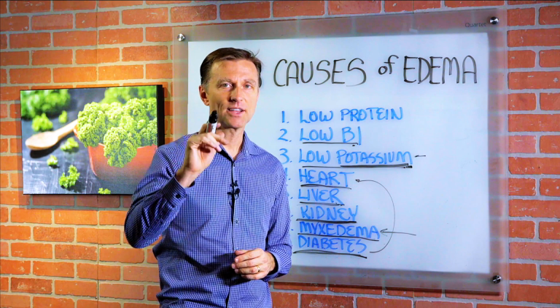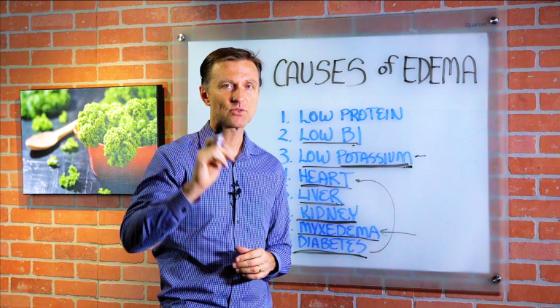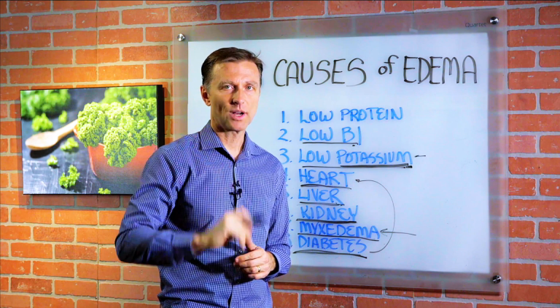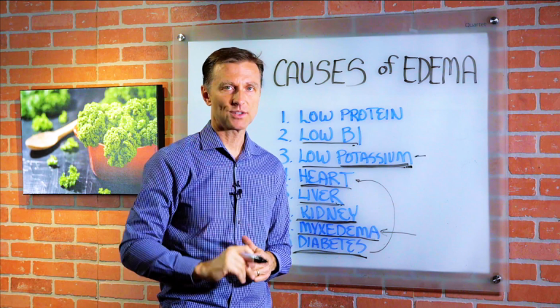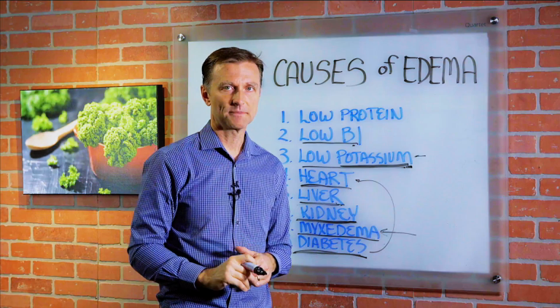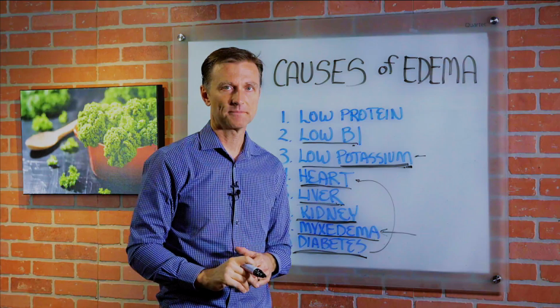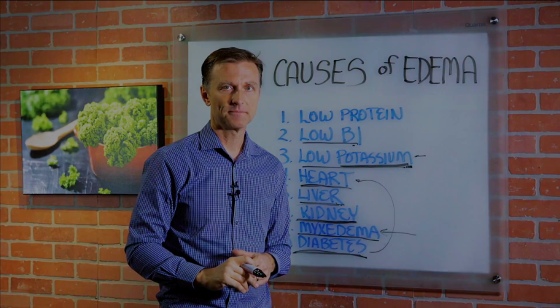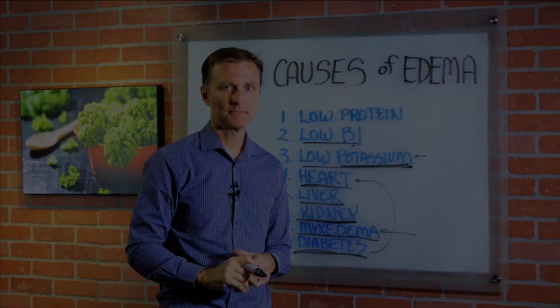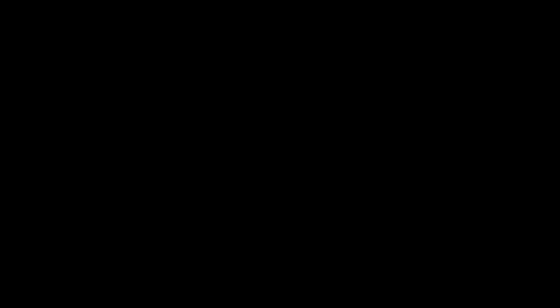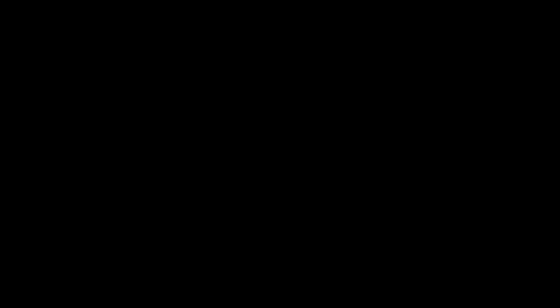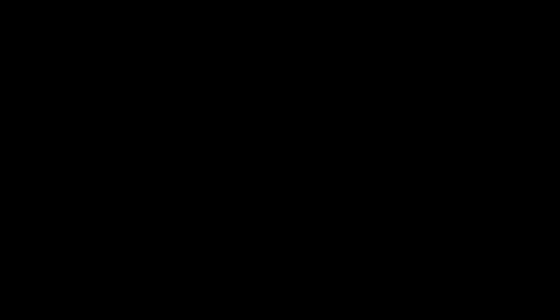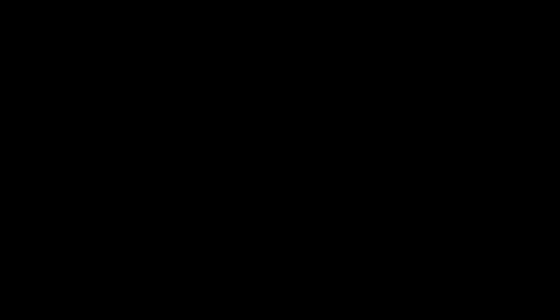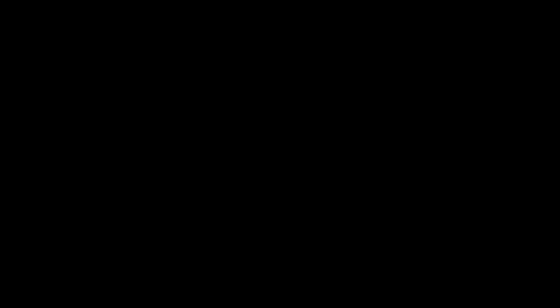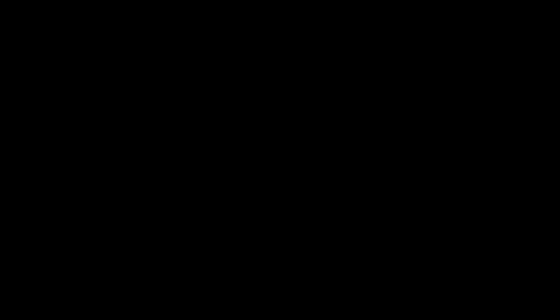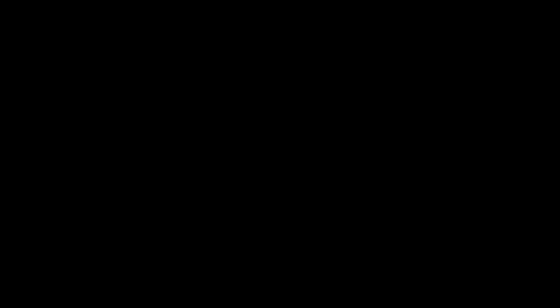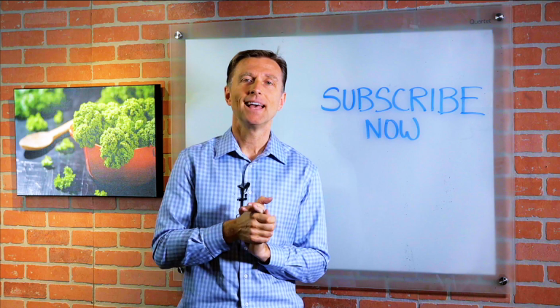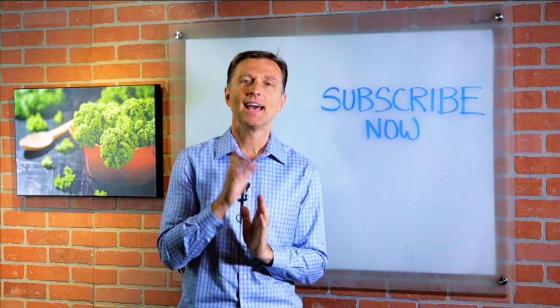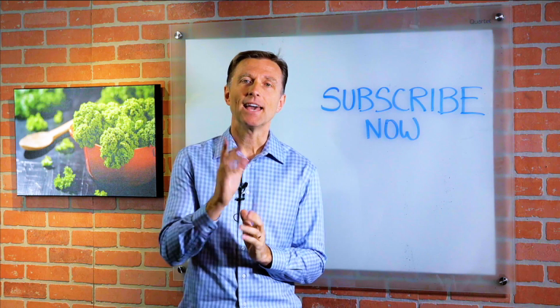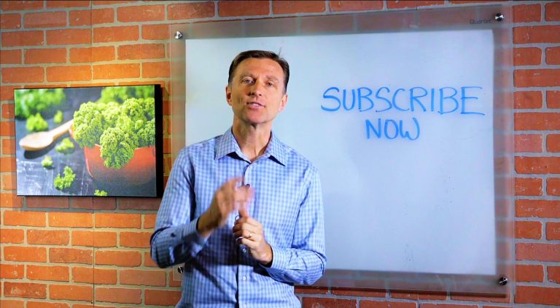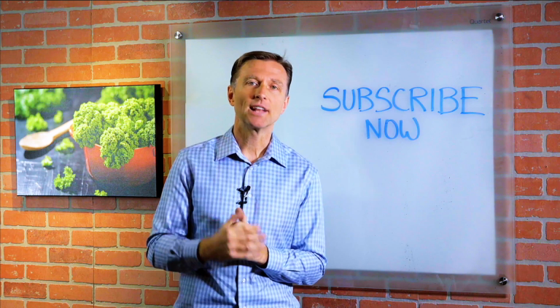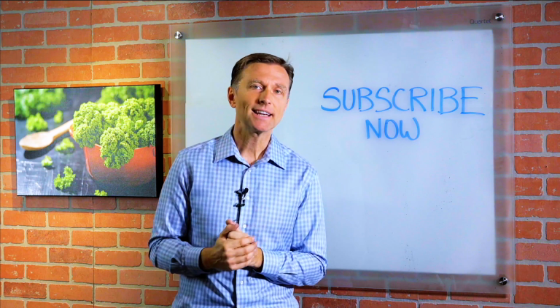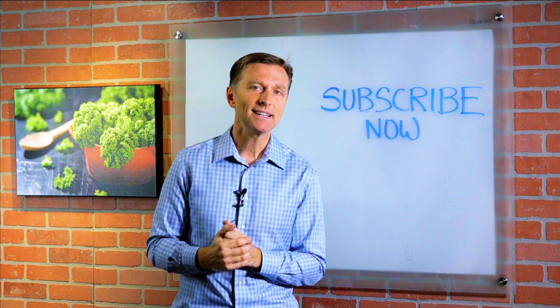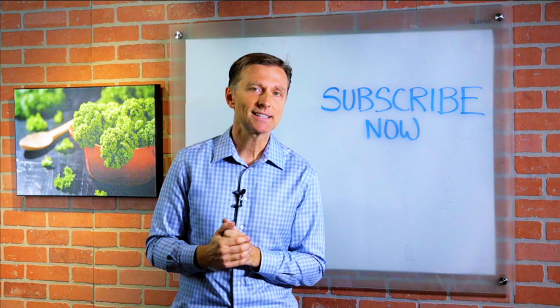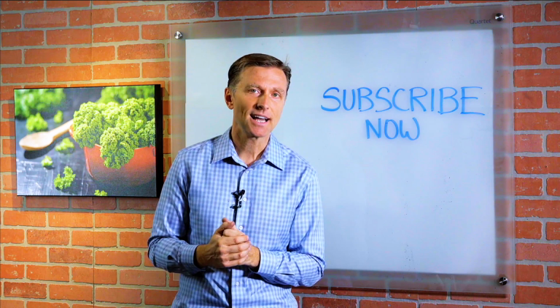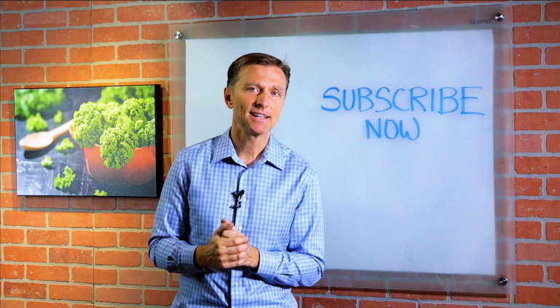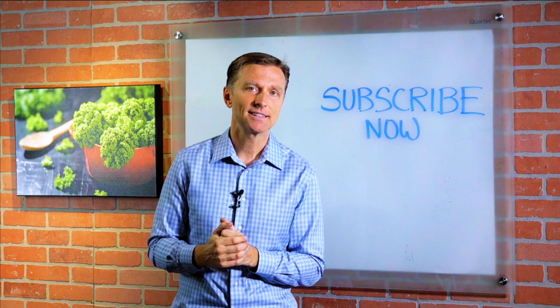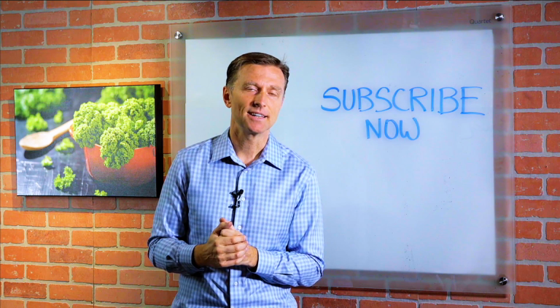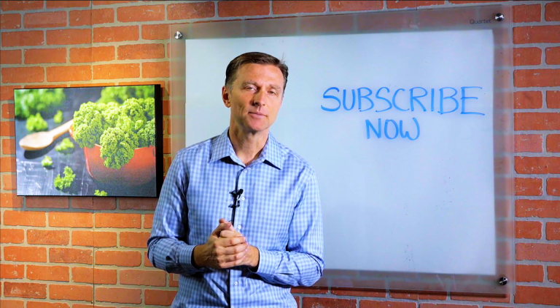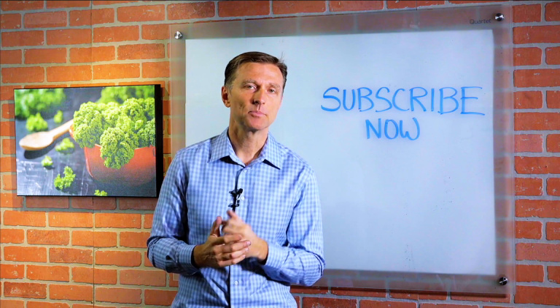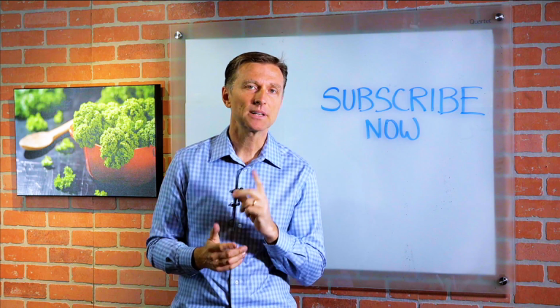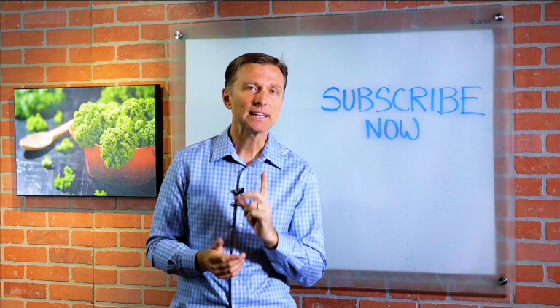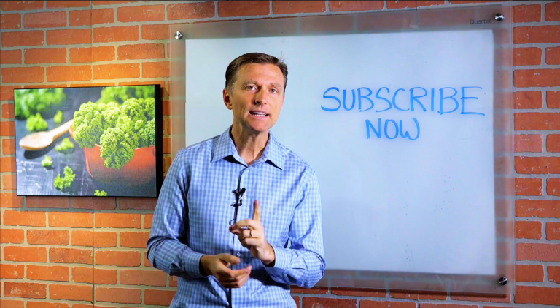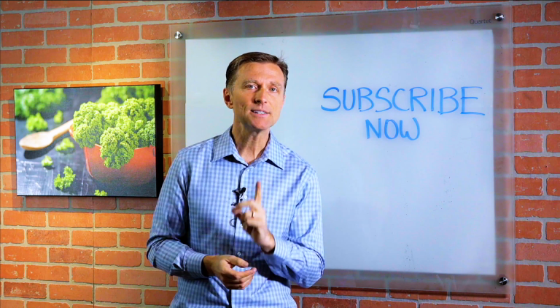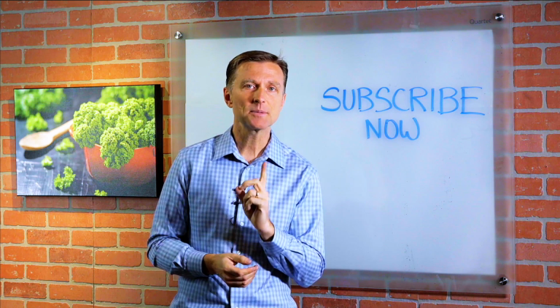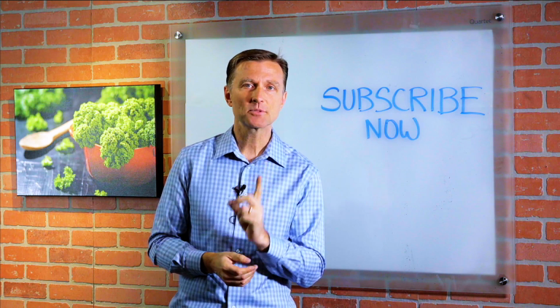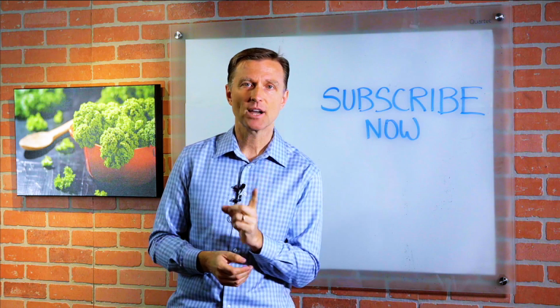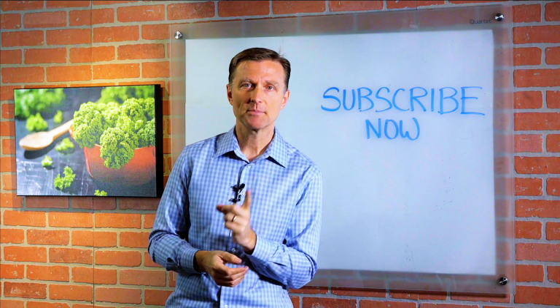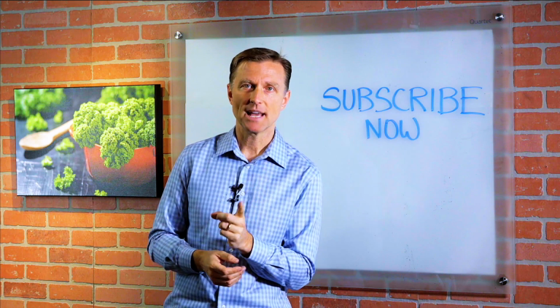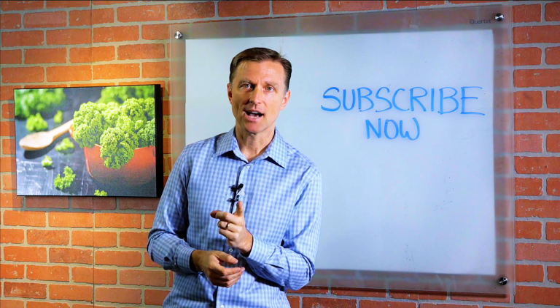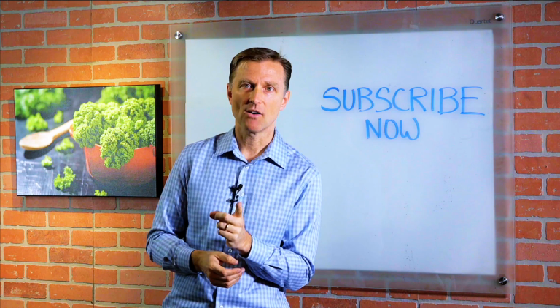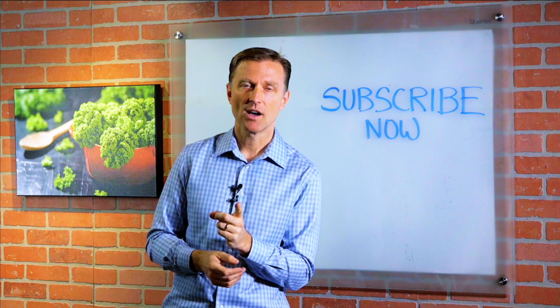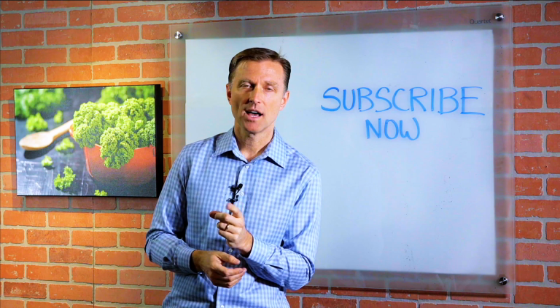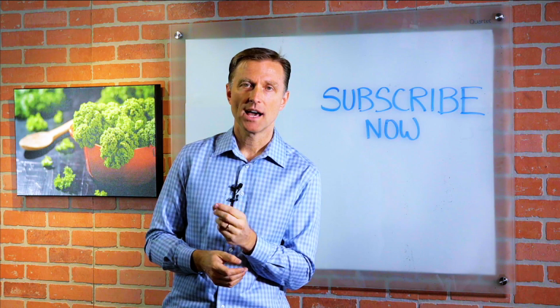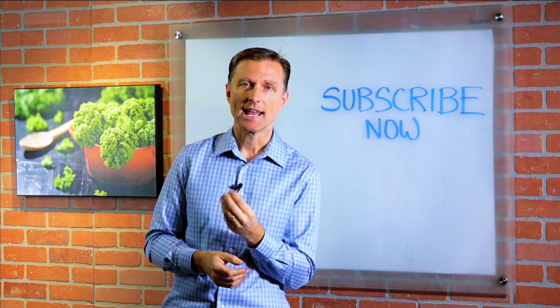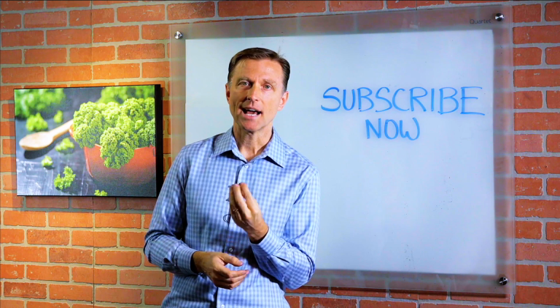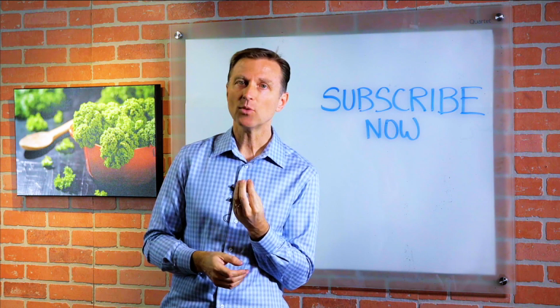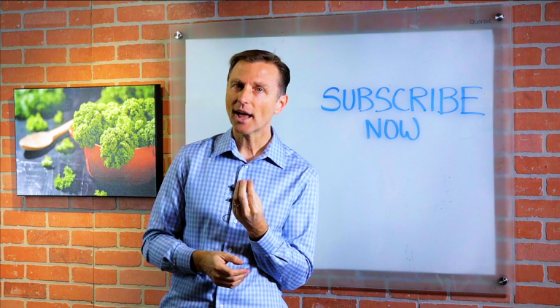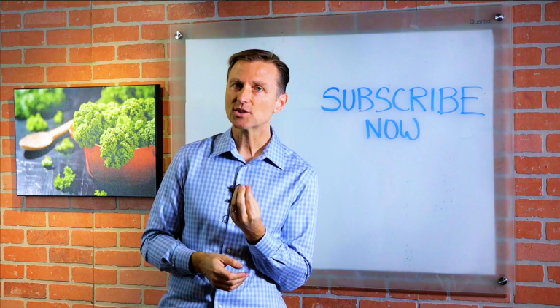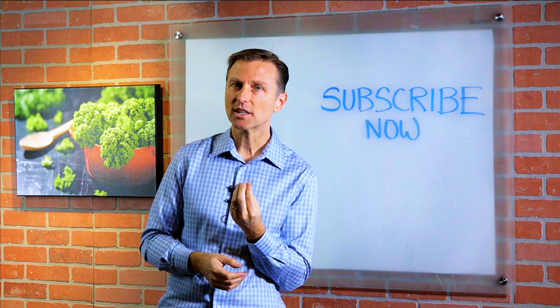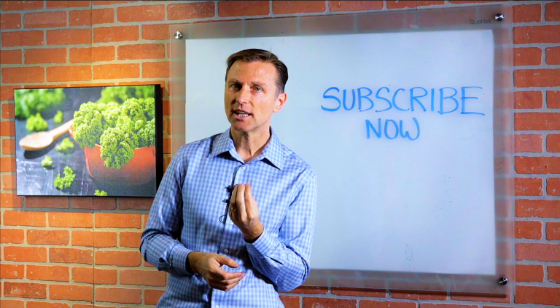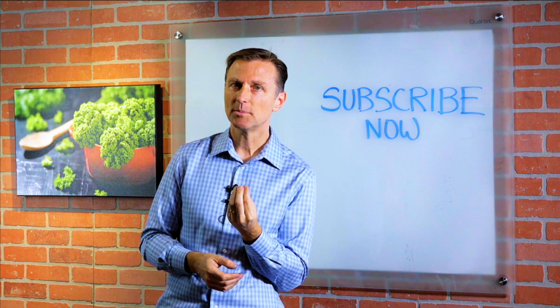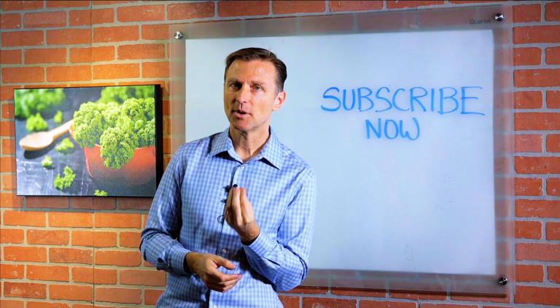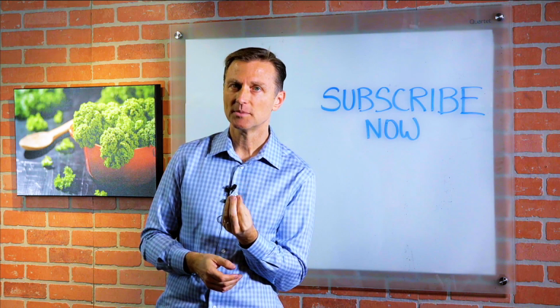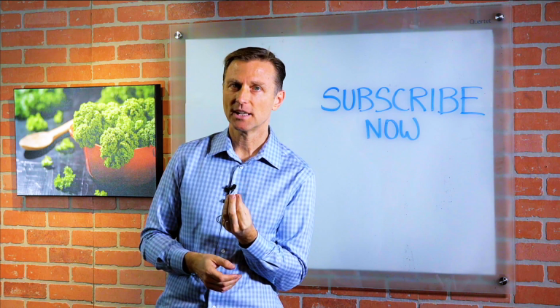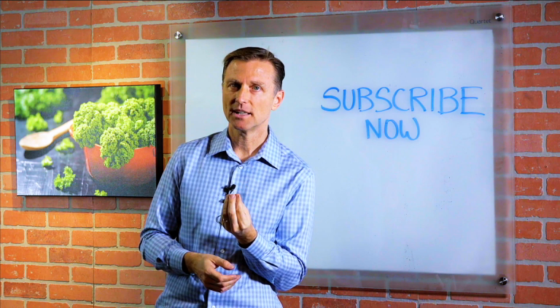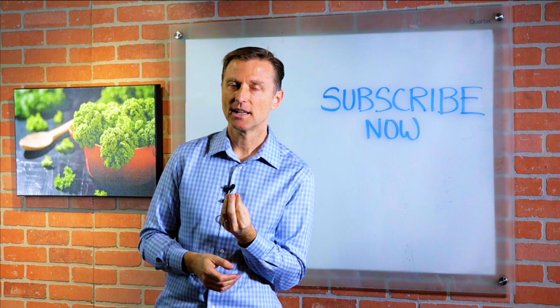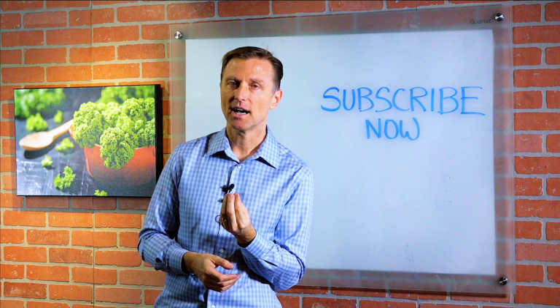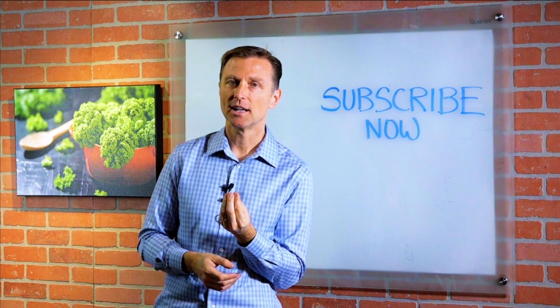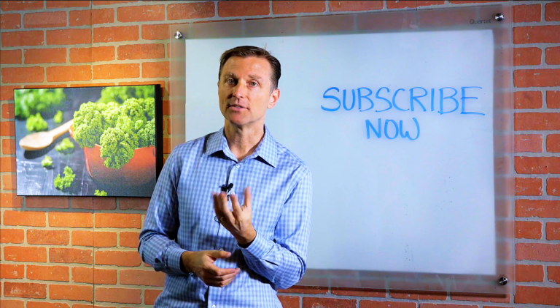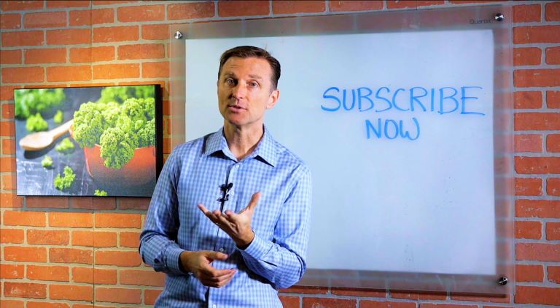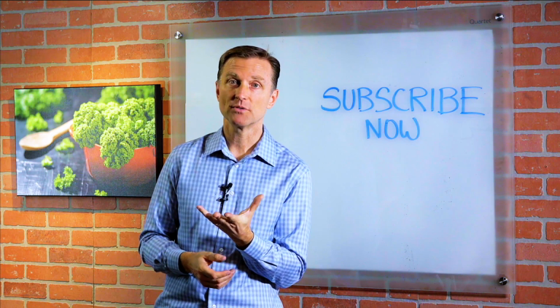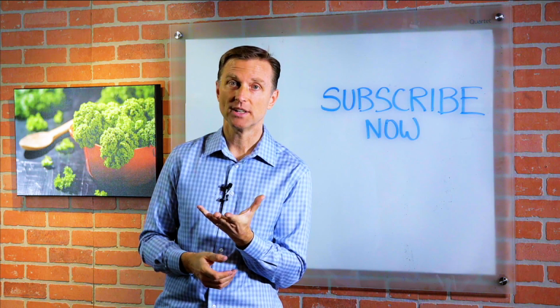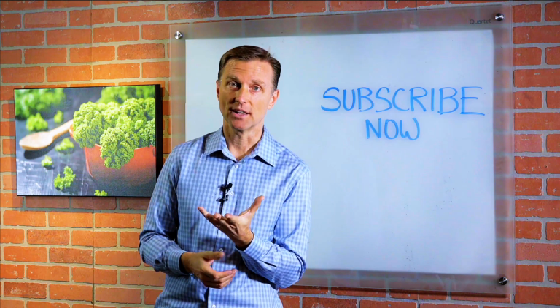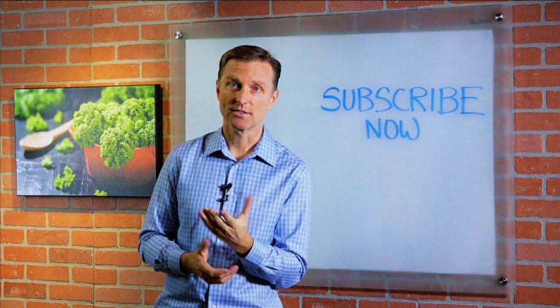Thanks for watching. If you're liking this content, please subscribe now and I will keep you updated on future videos.